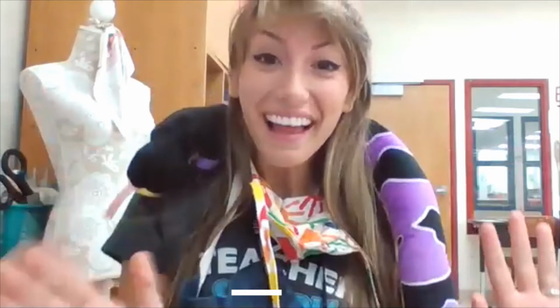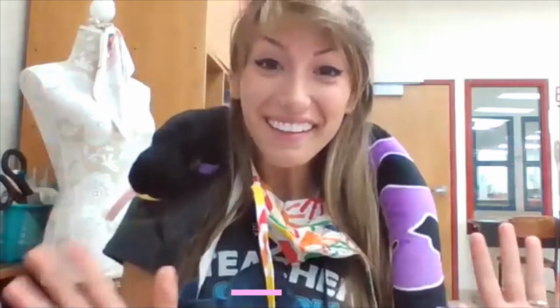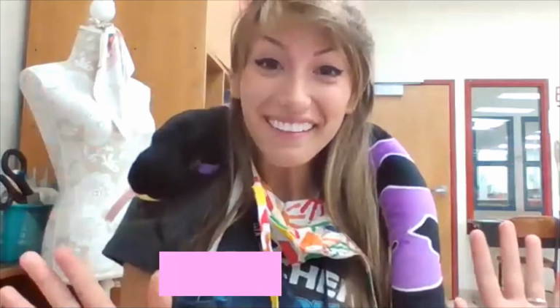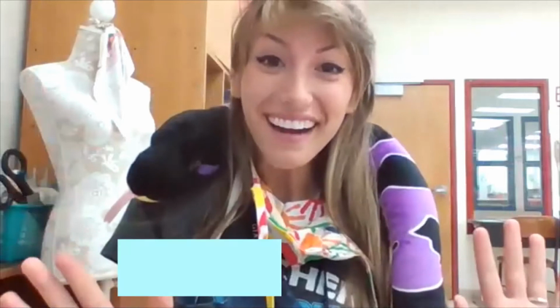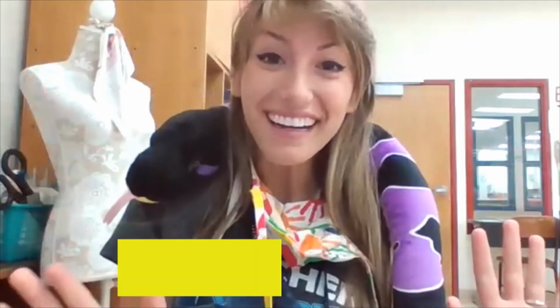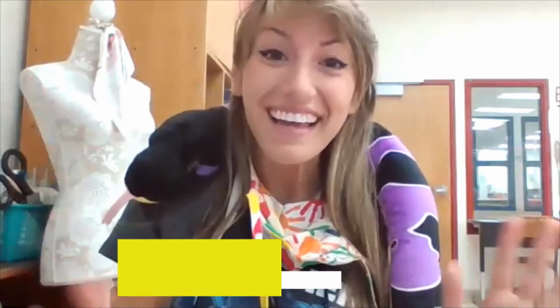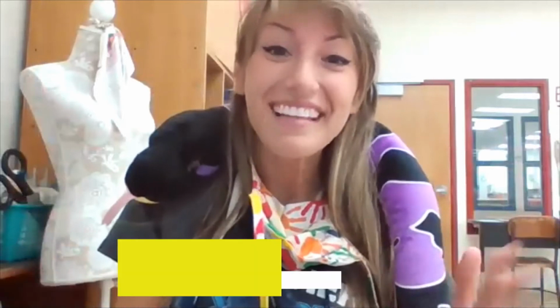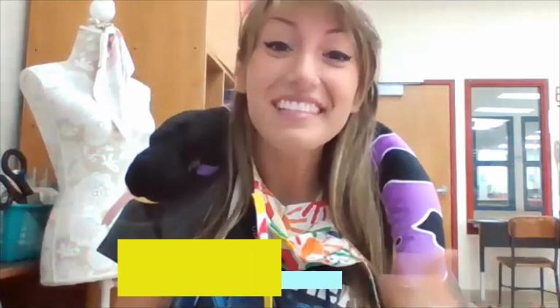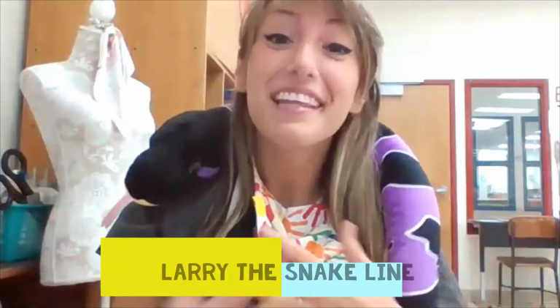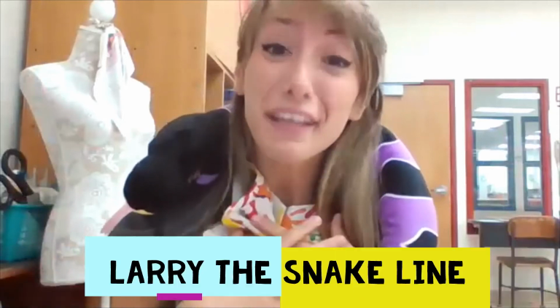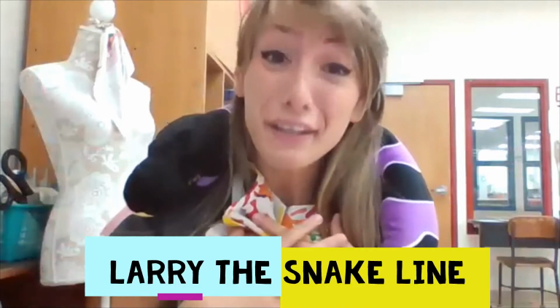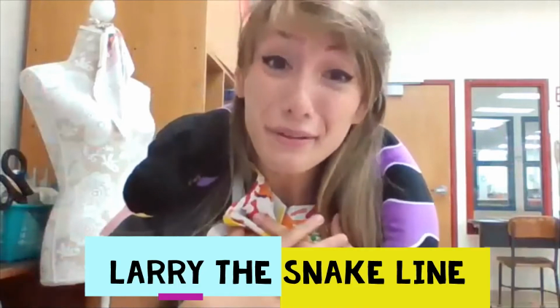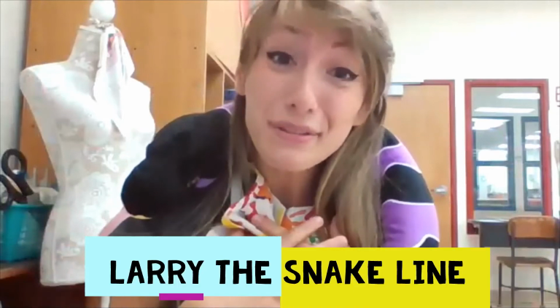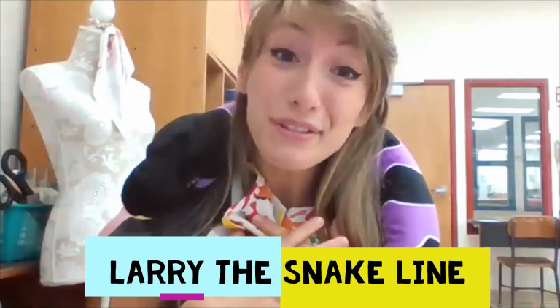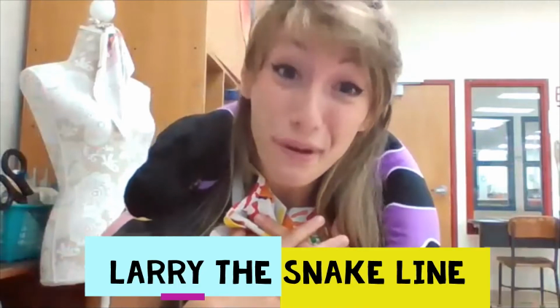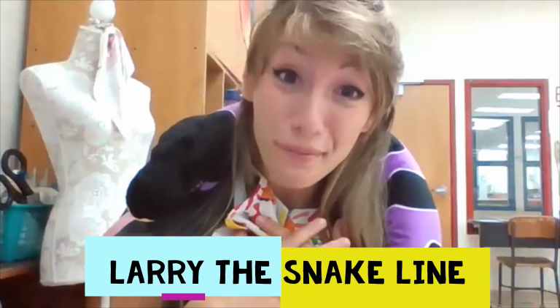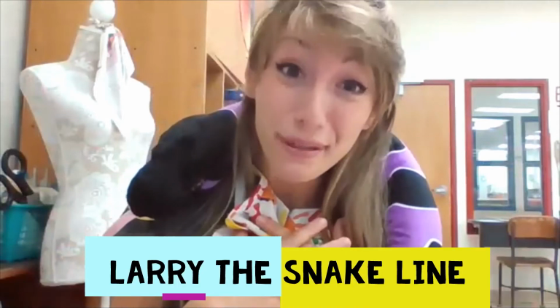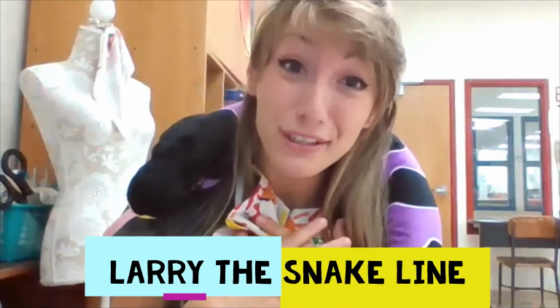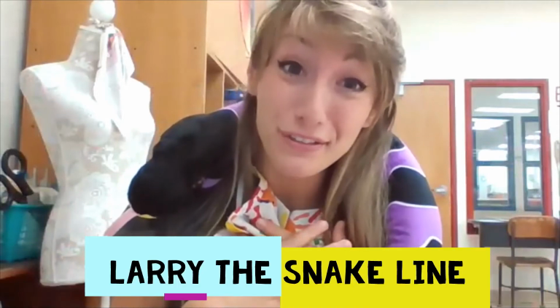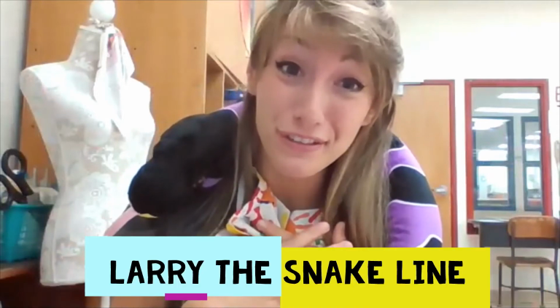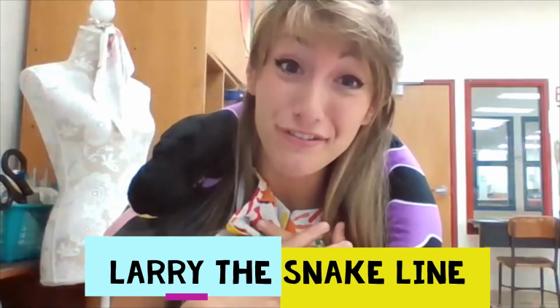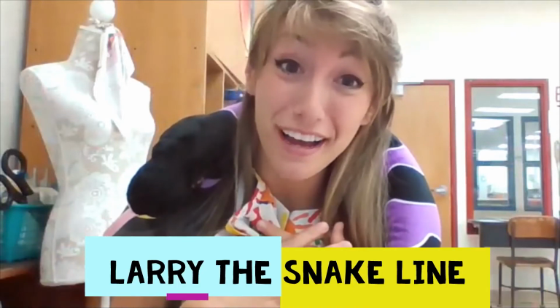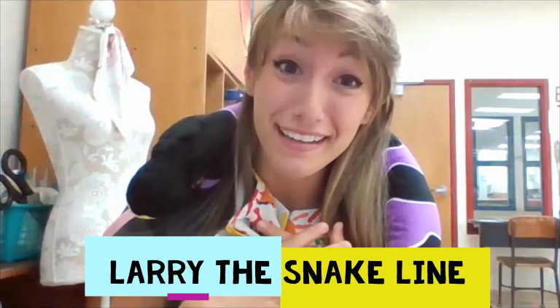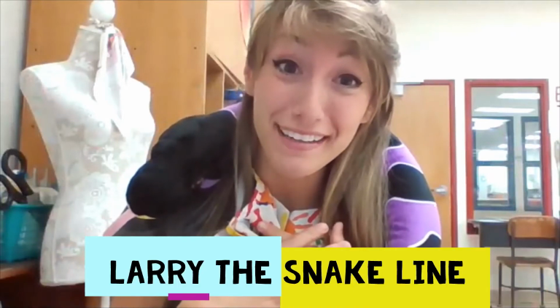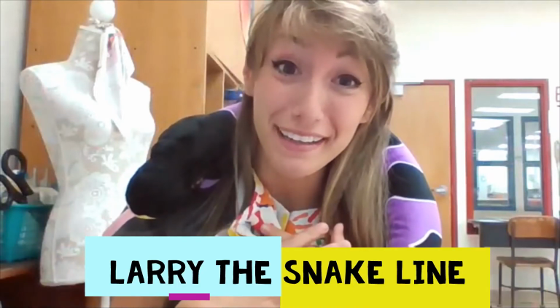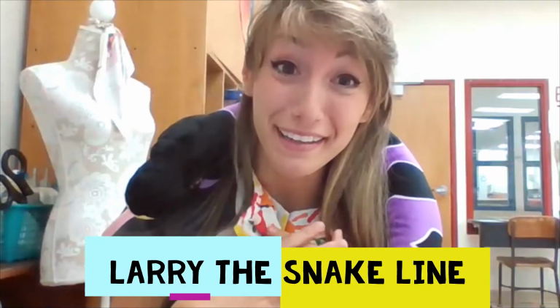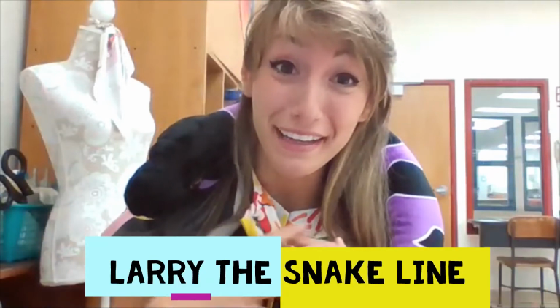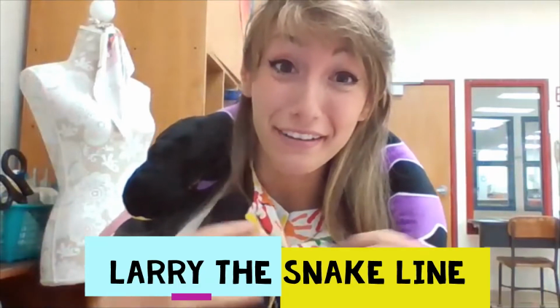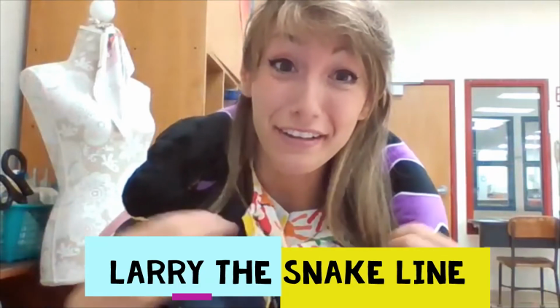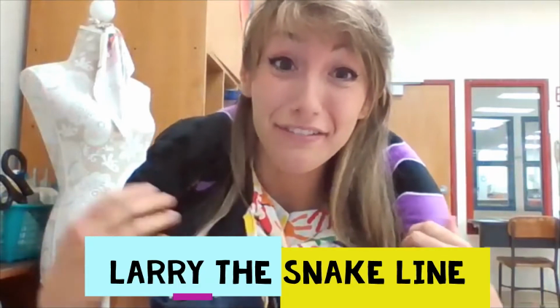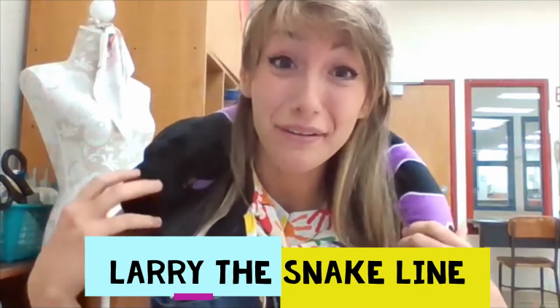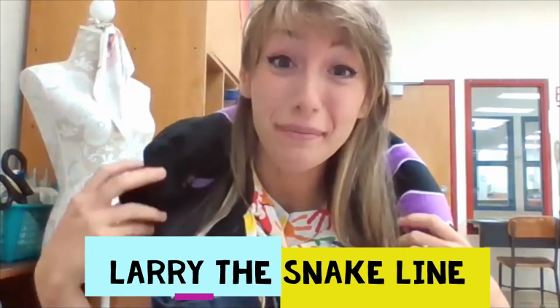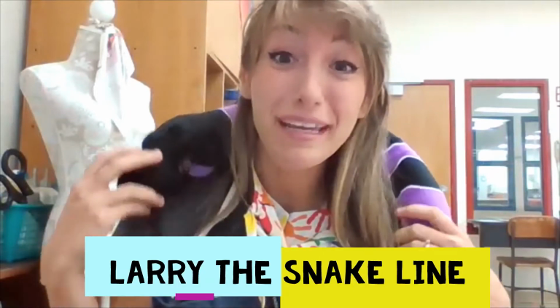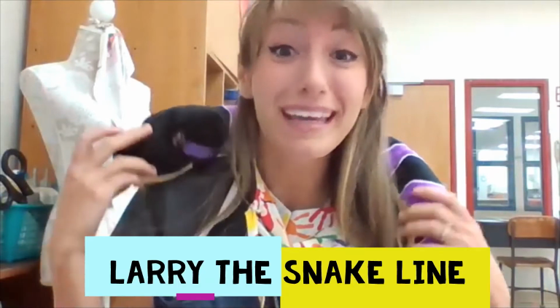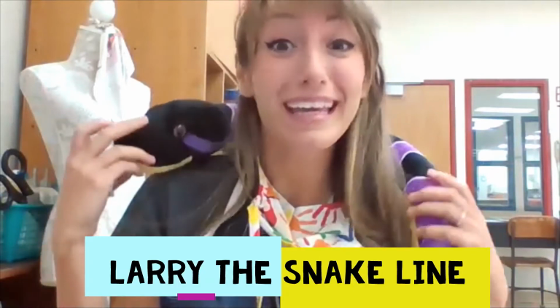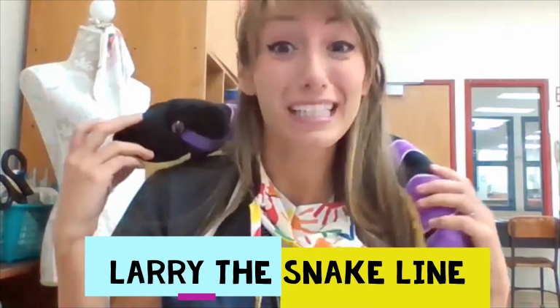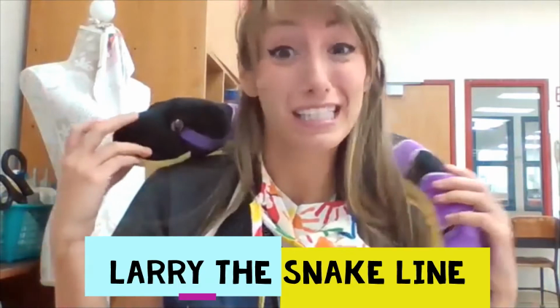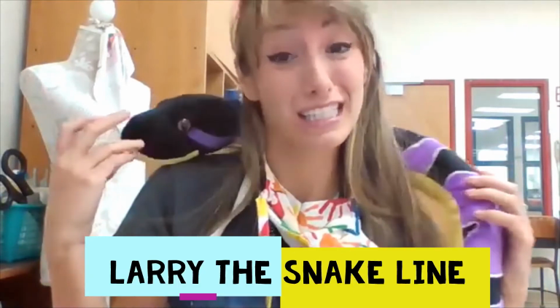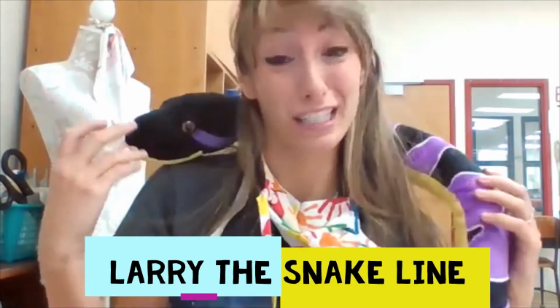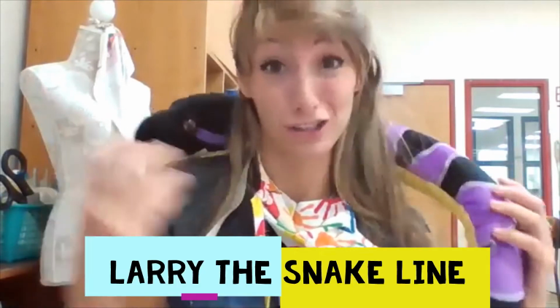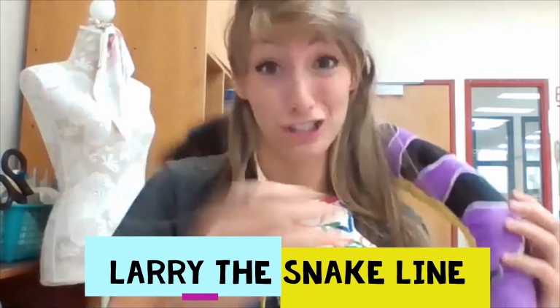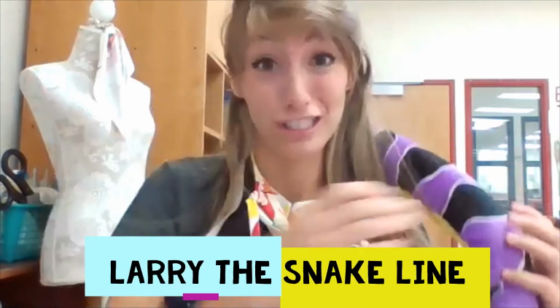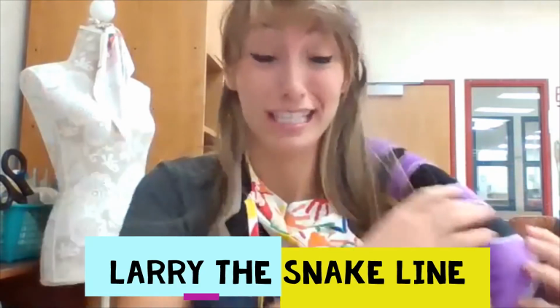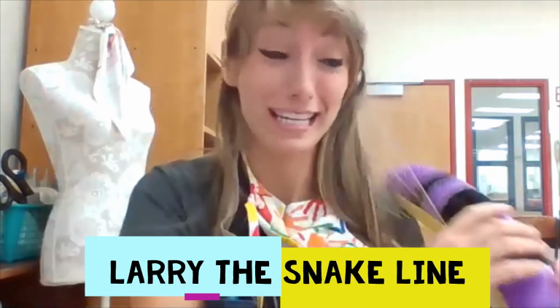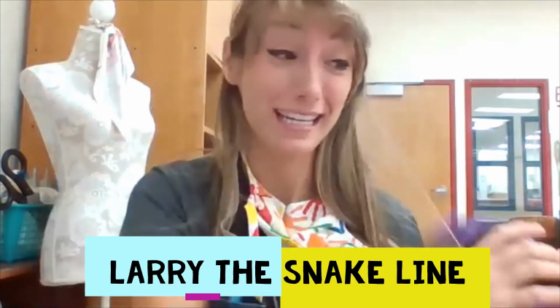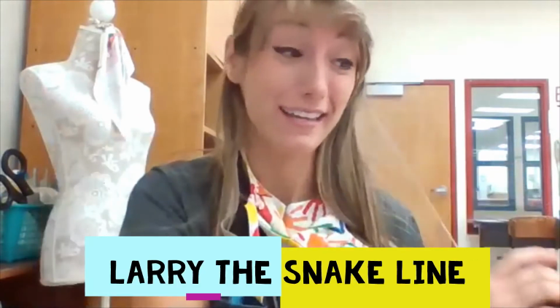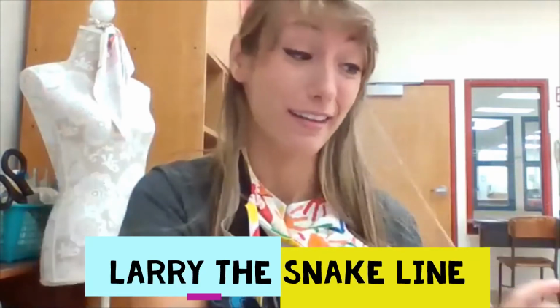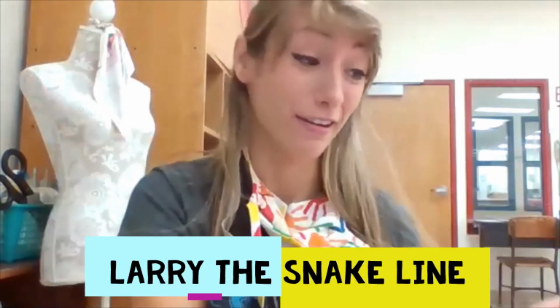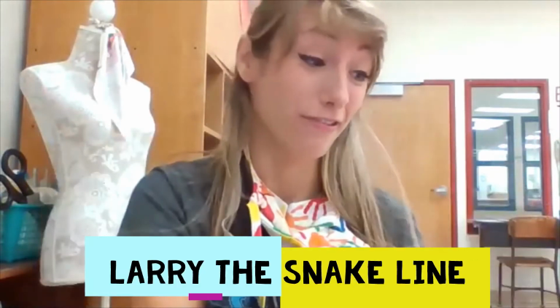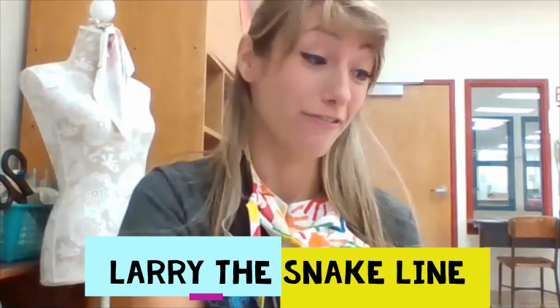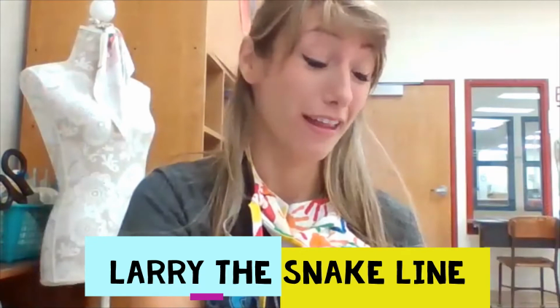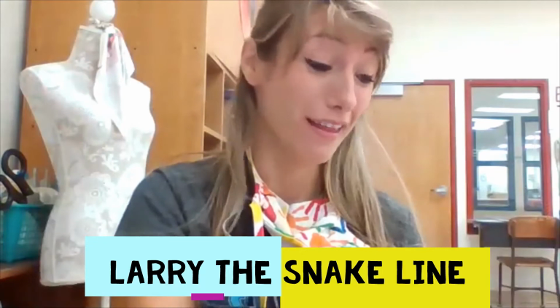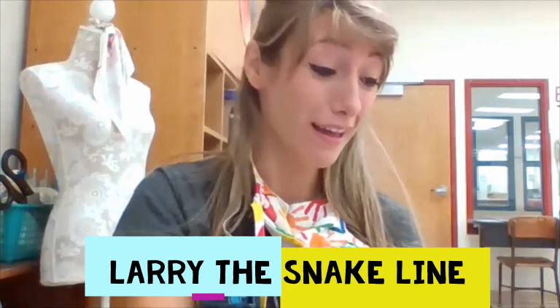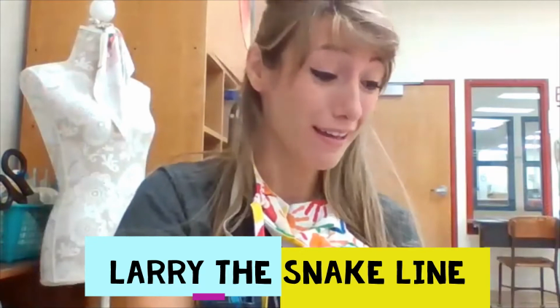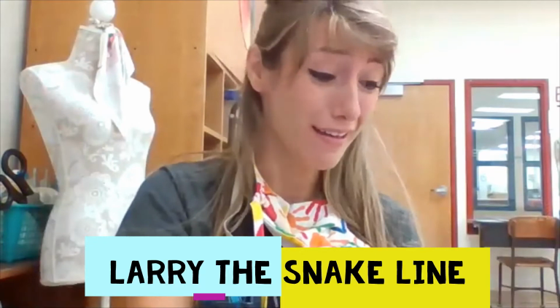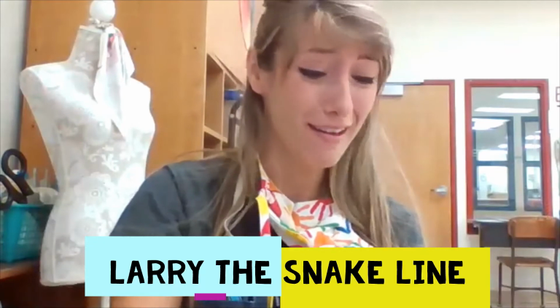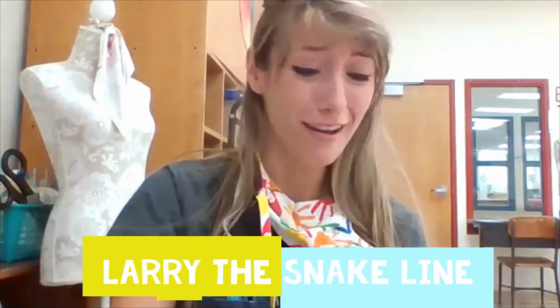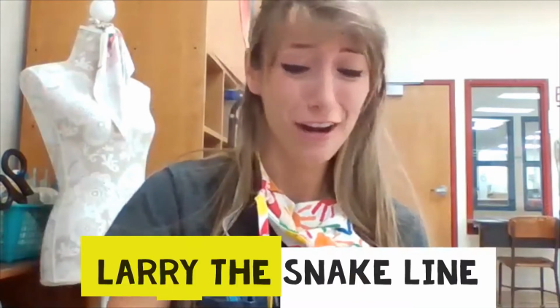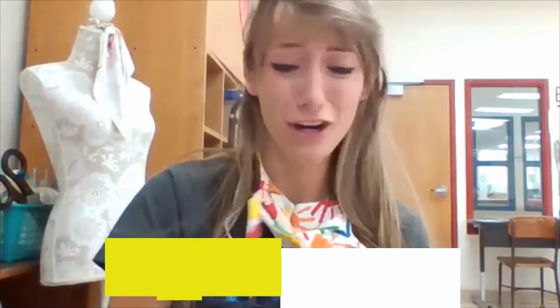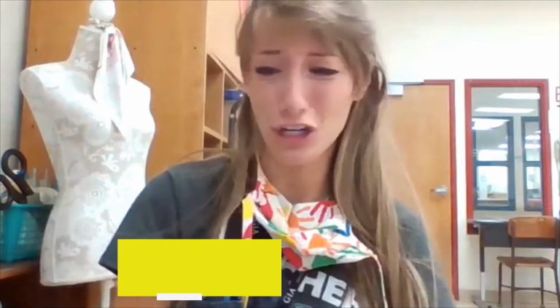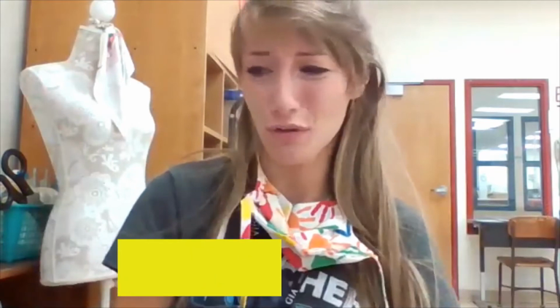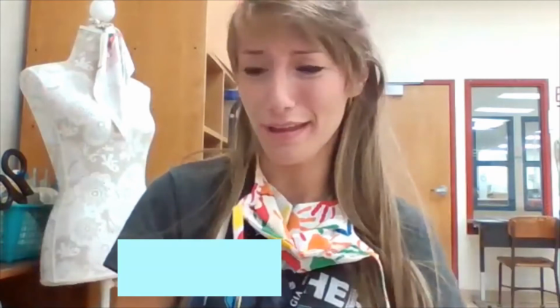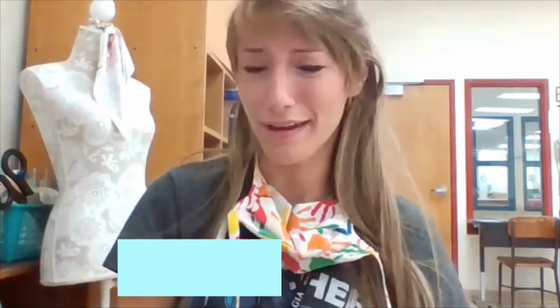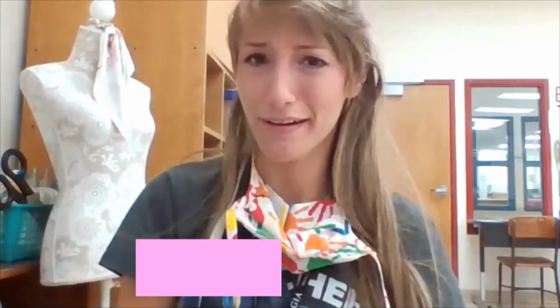Hello, artists. Thank you so much for finding Larry for me. He is such a sneaky little fella, aren't you, Larry?